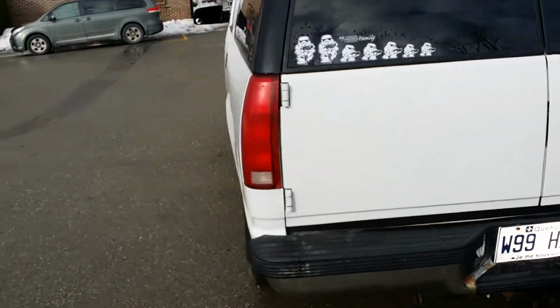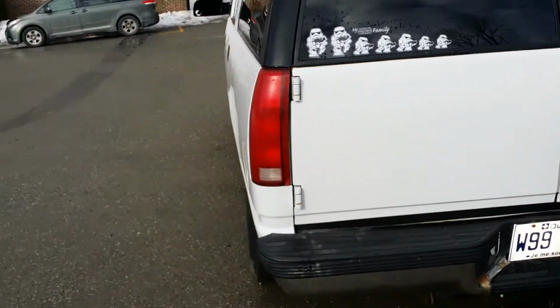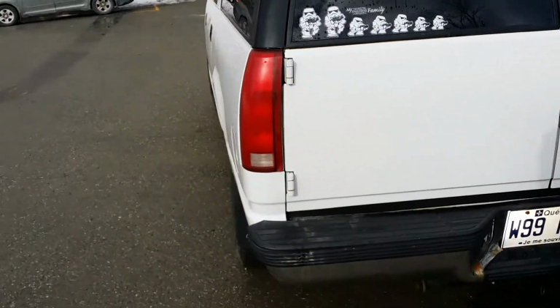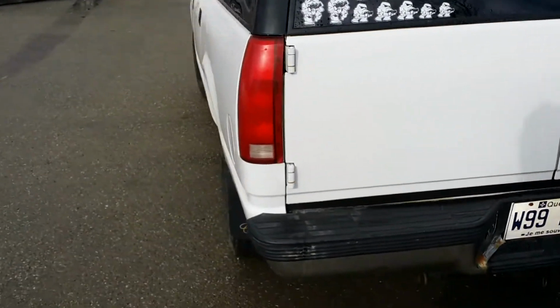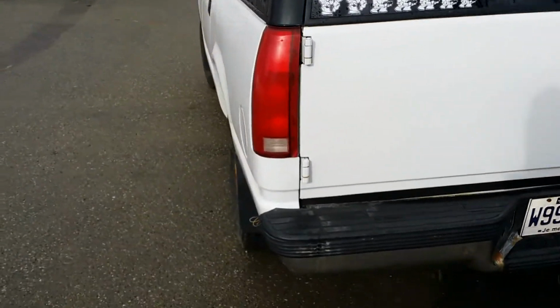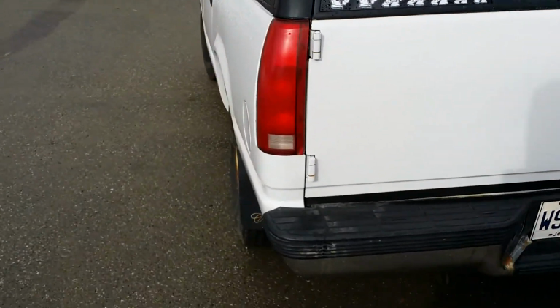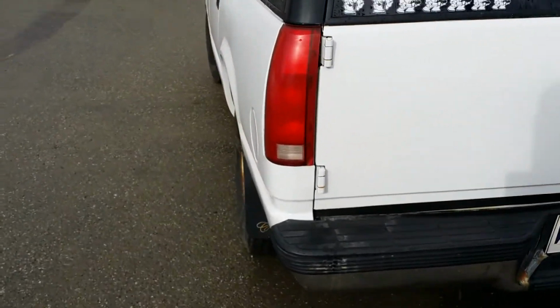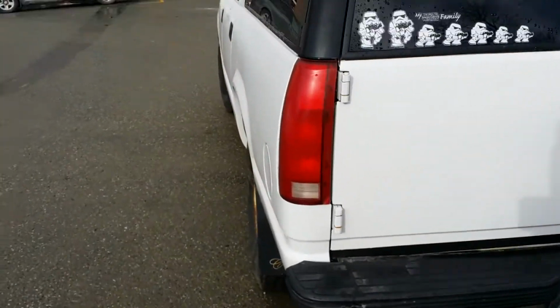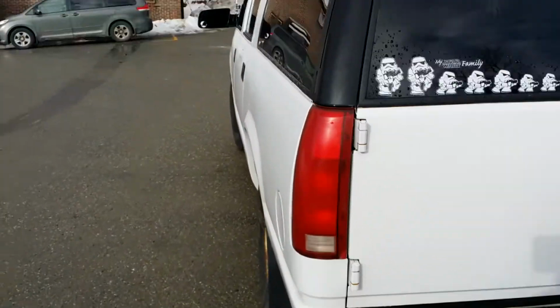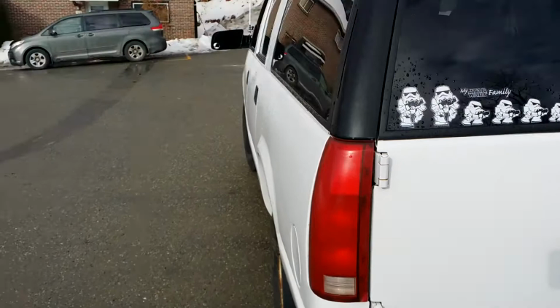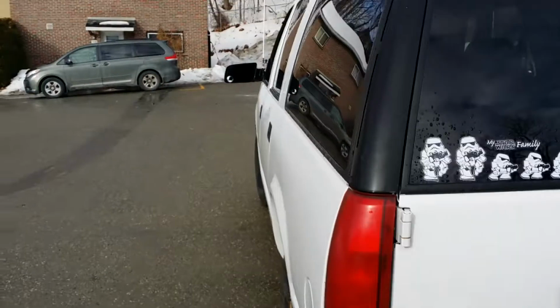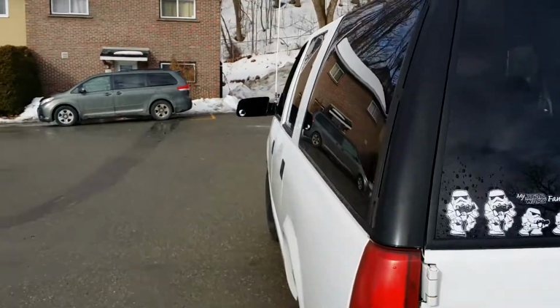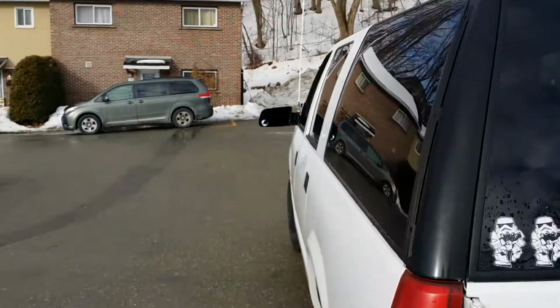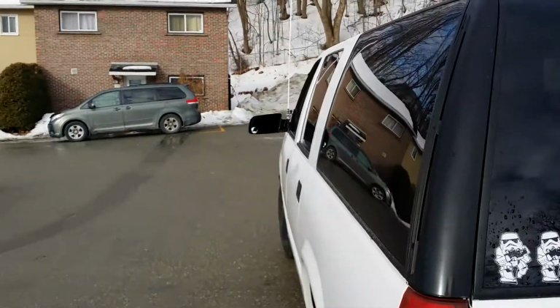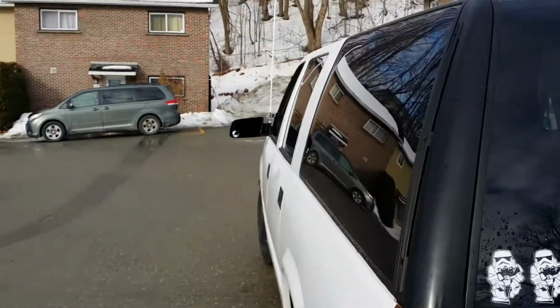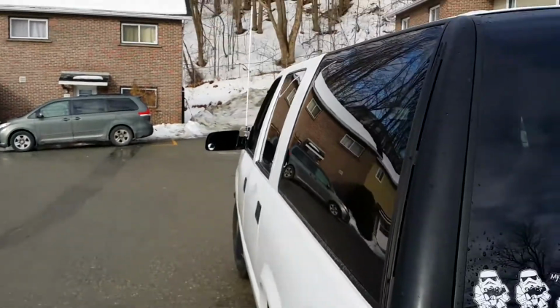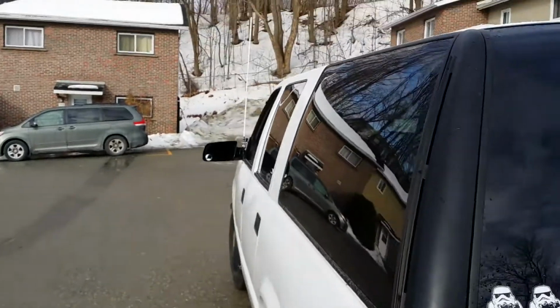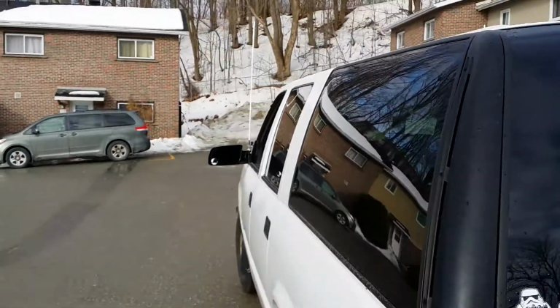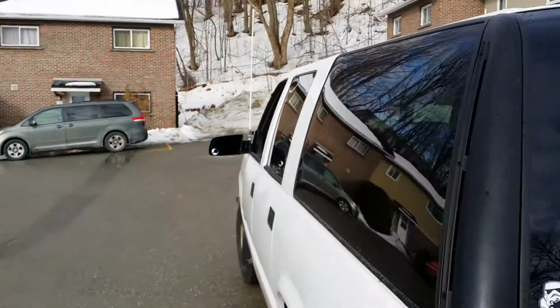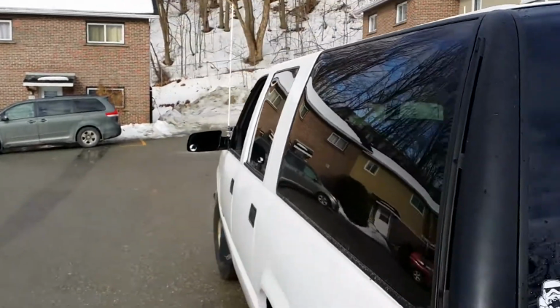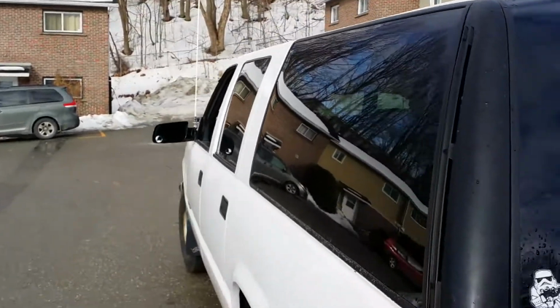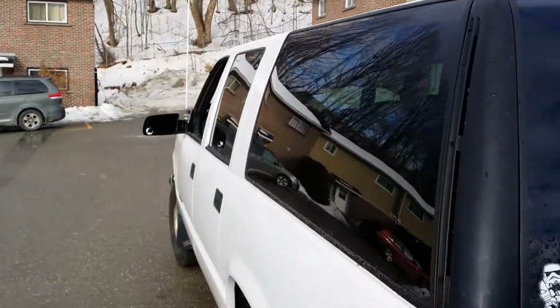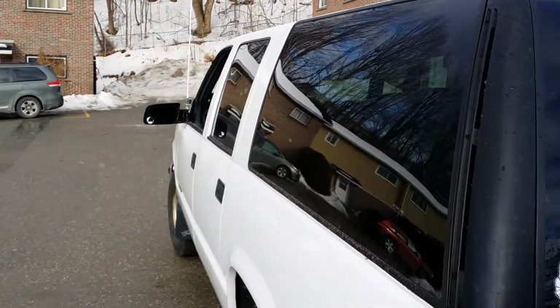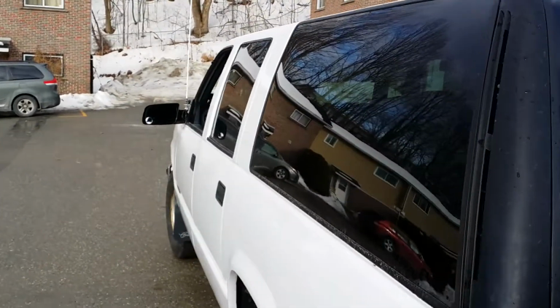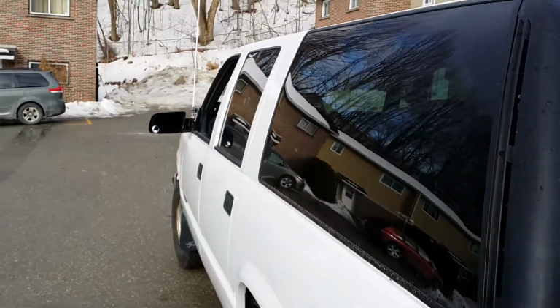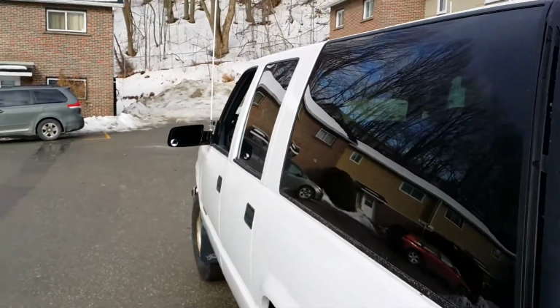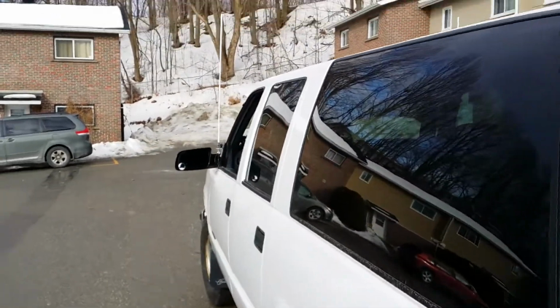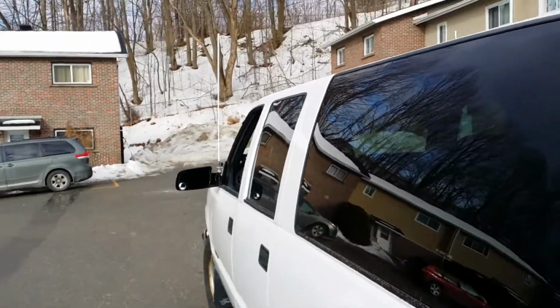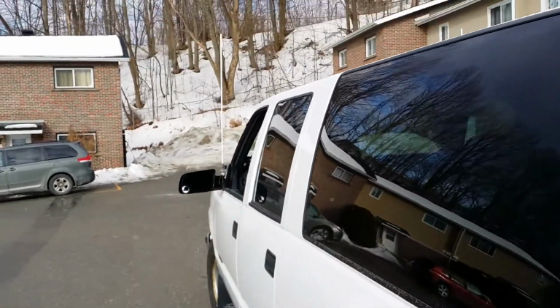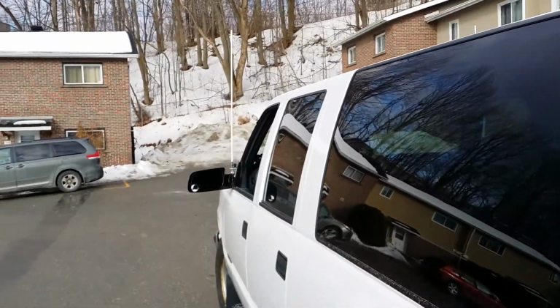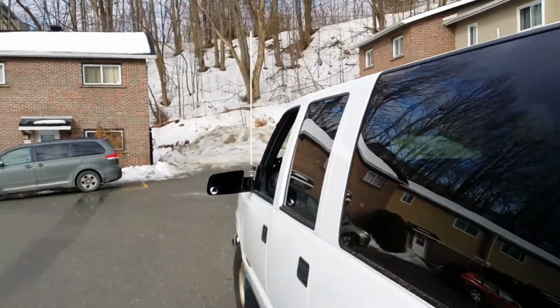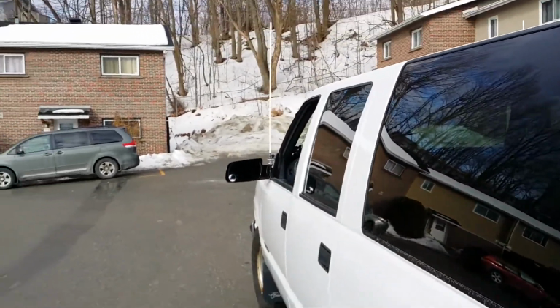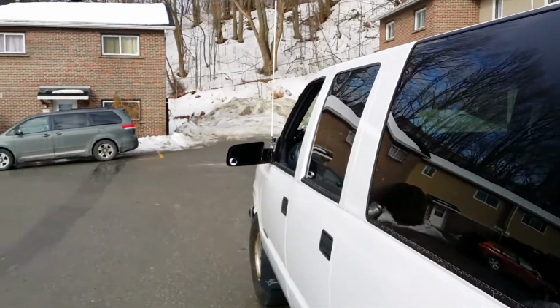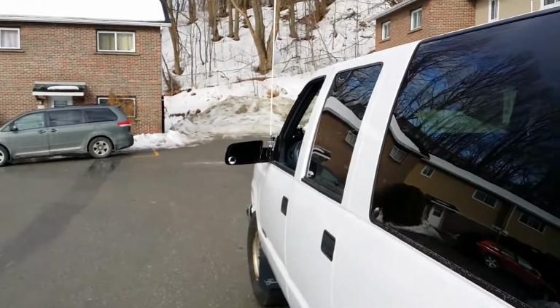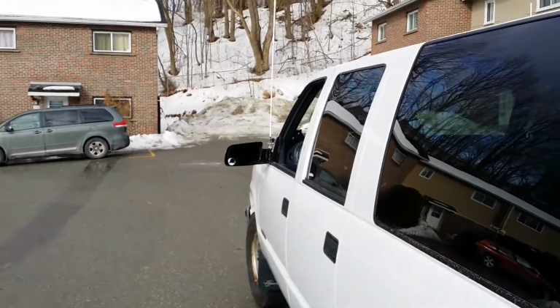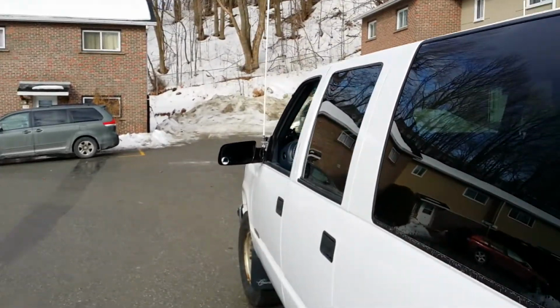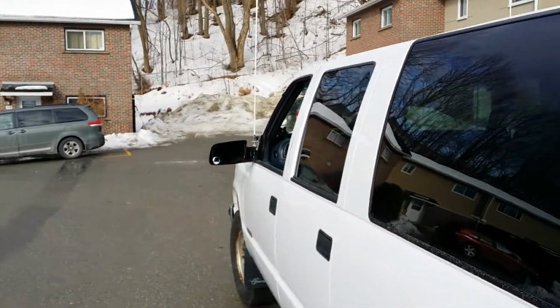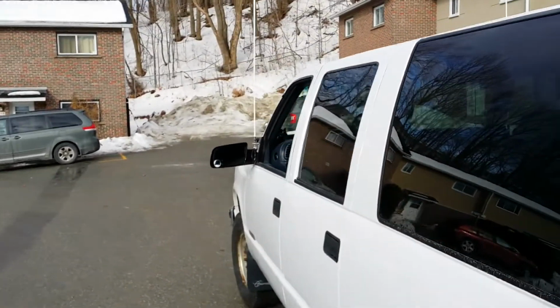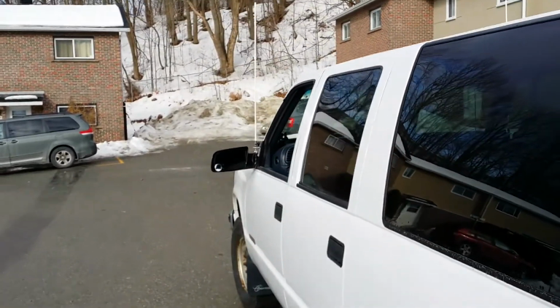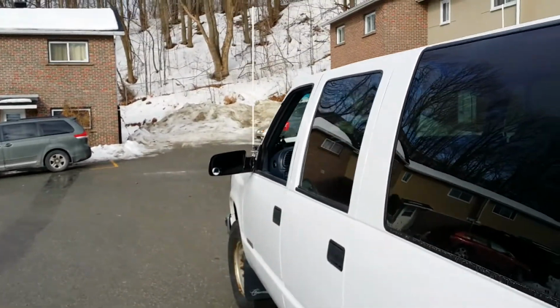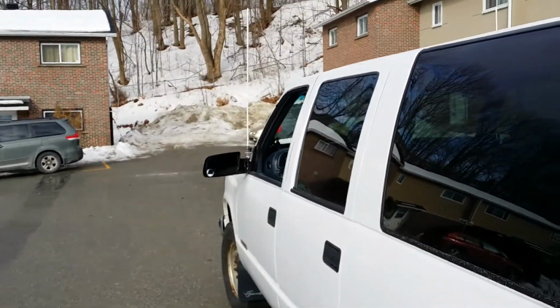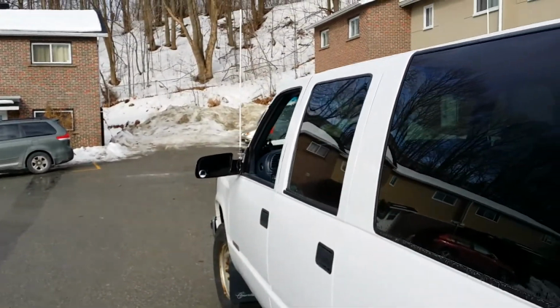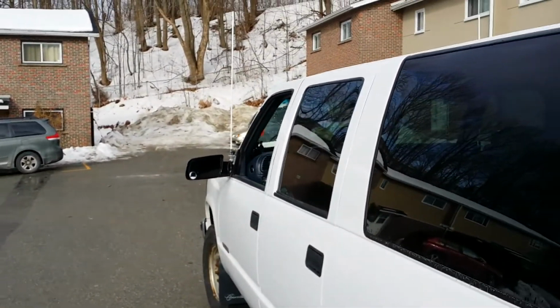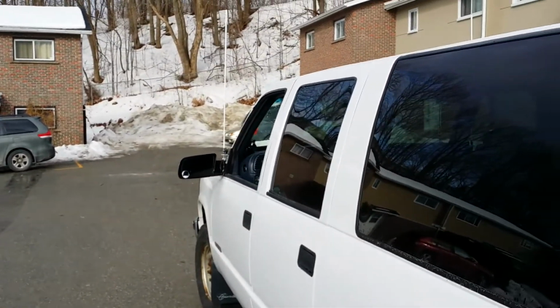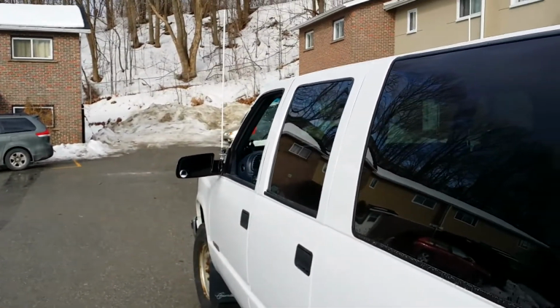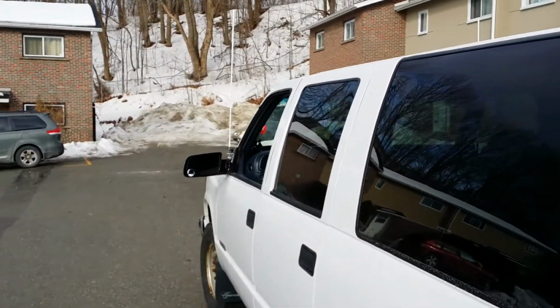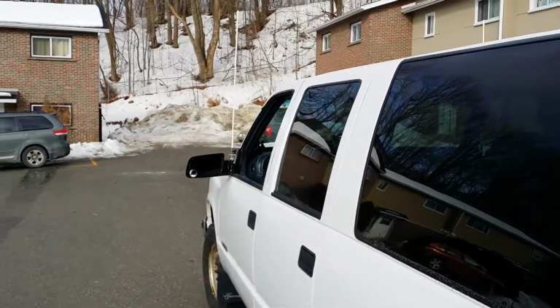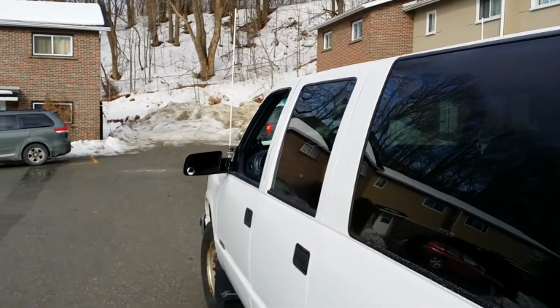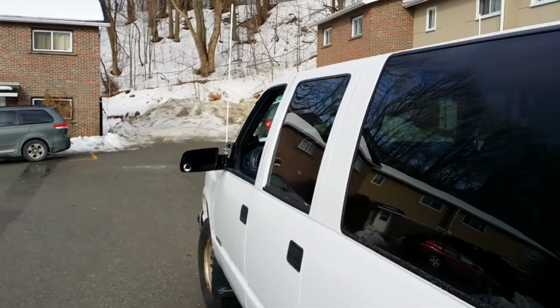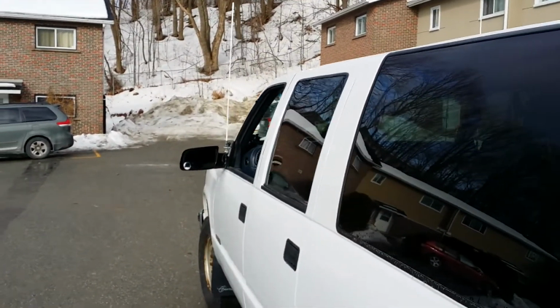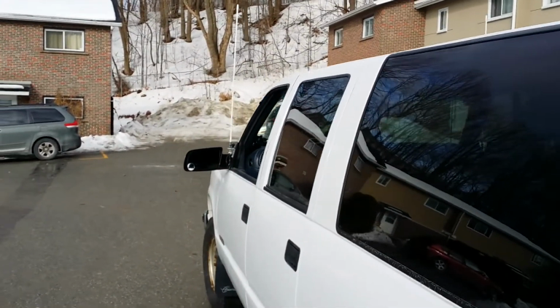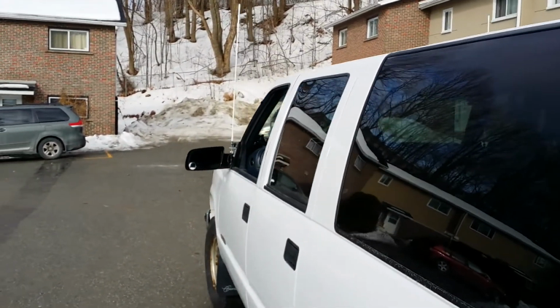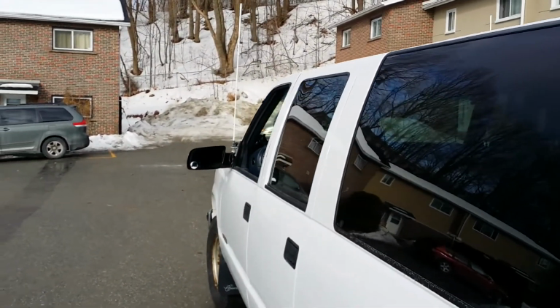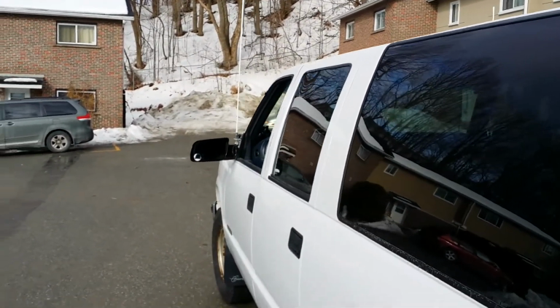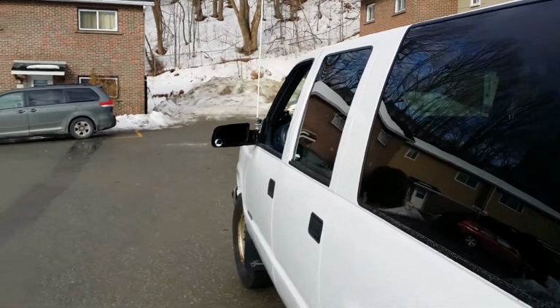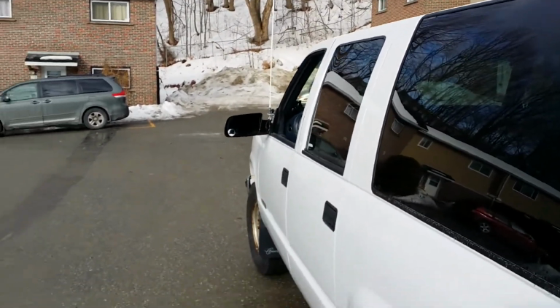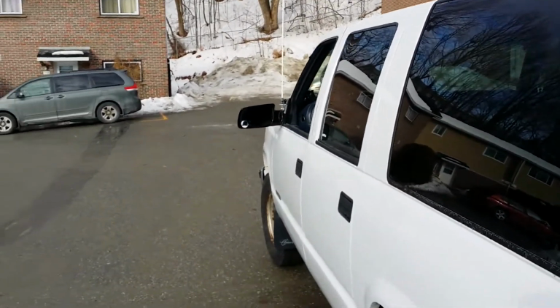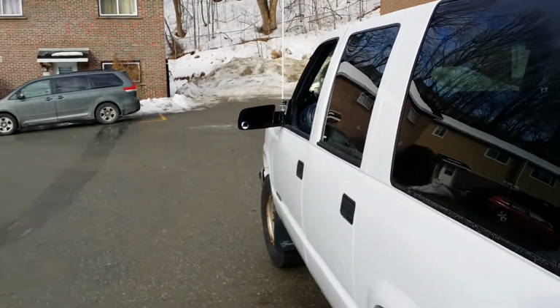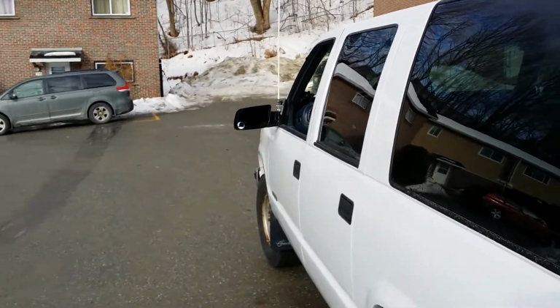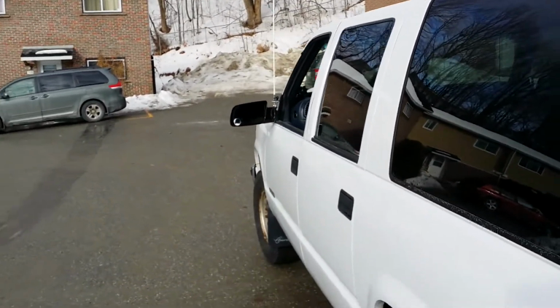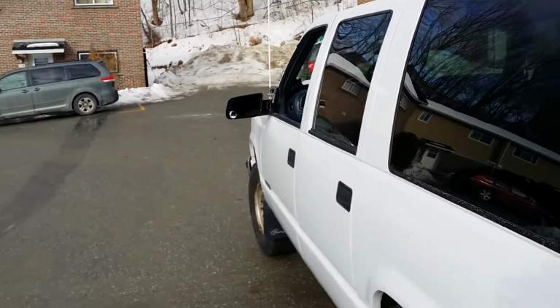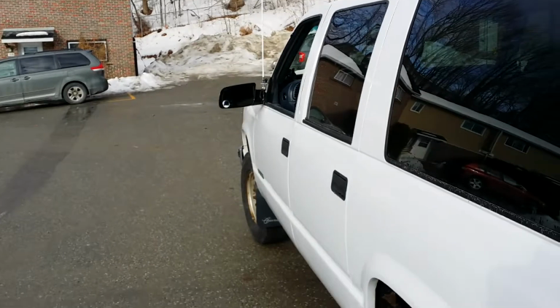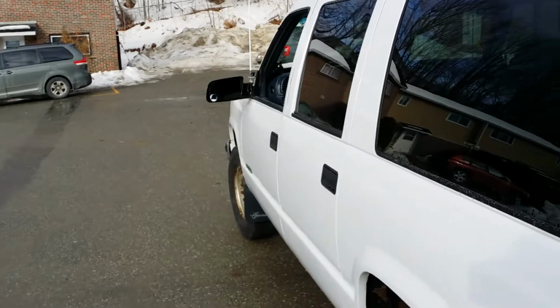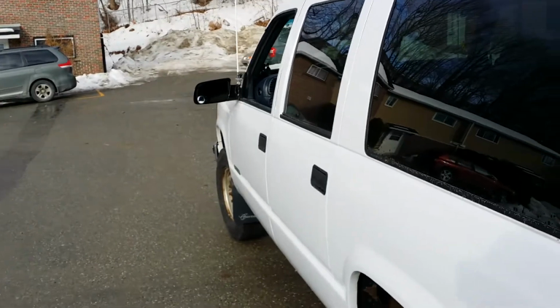Right now I'm going to have maybe 15–20 minutes before we go to the garage. I'm going to throw on my springs on the antenna, so I'll be back with that.